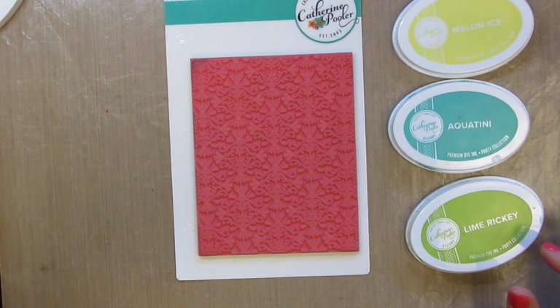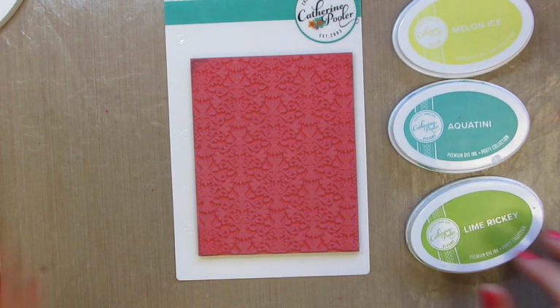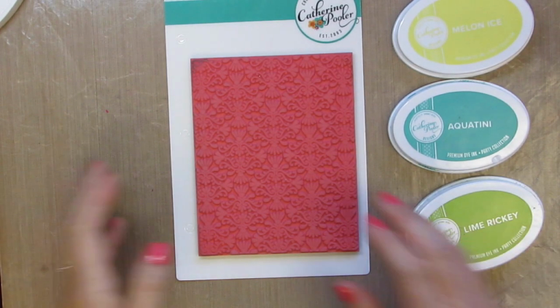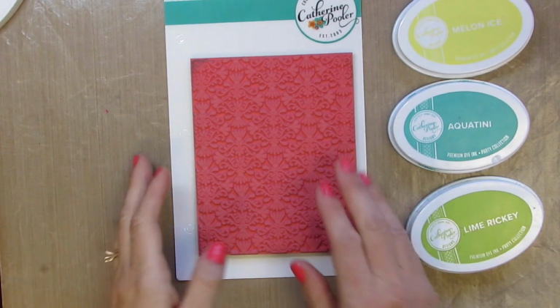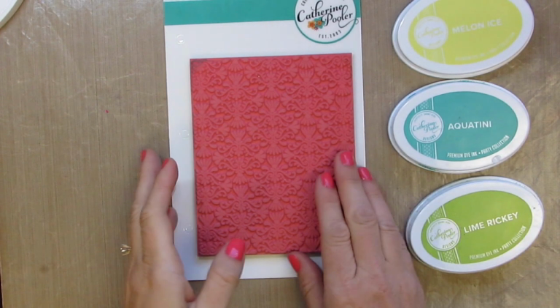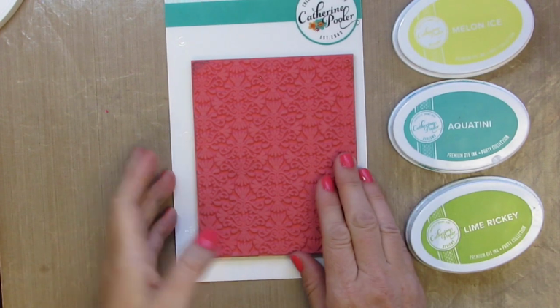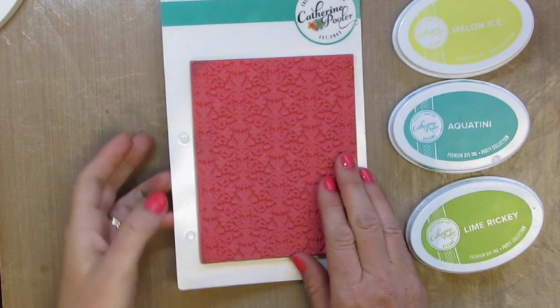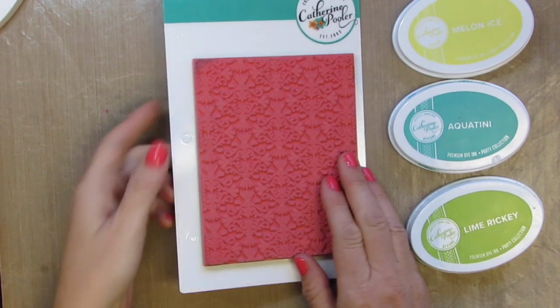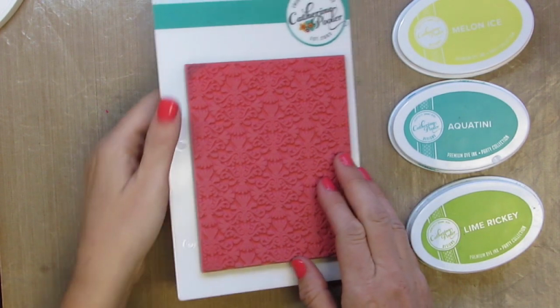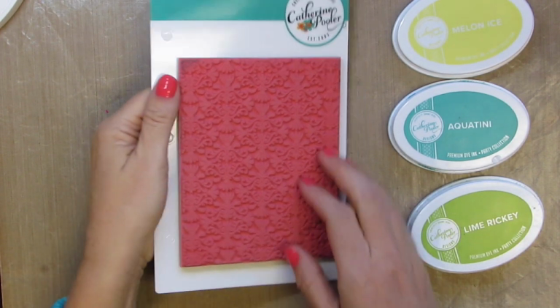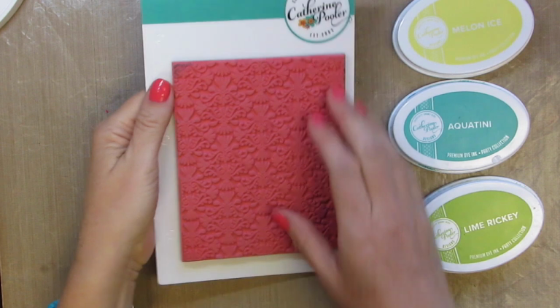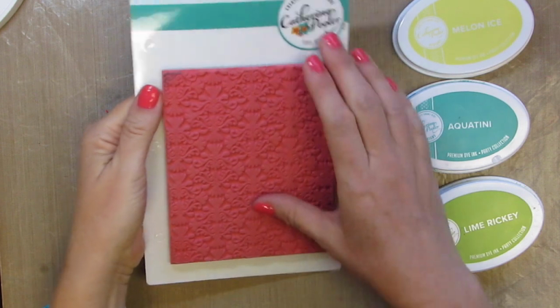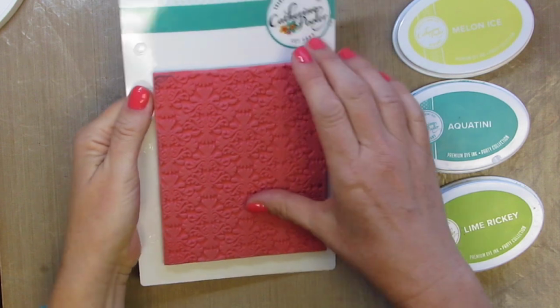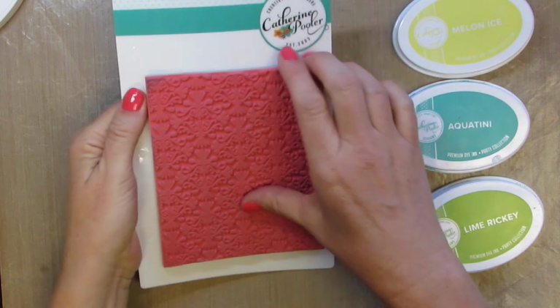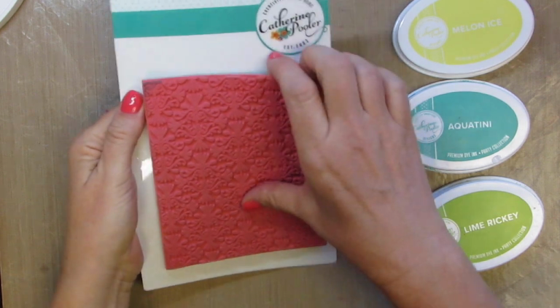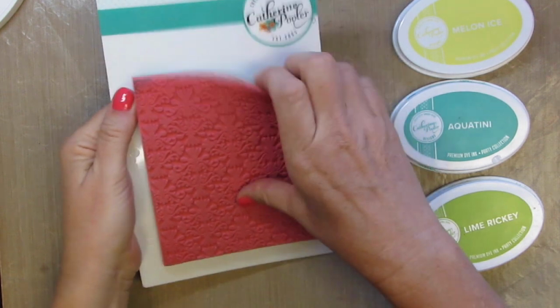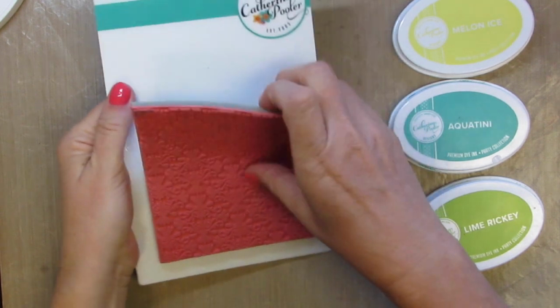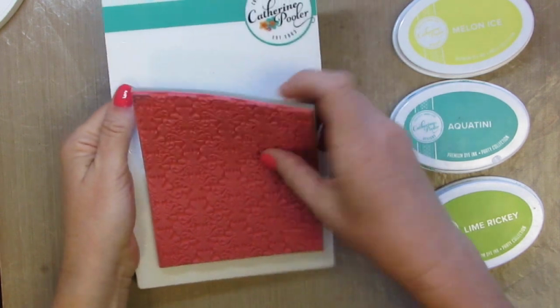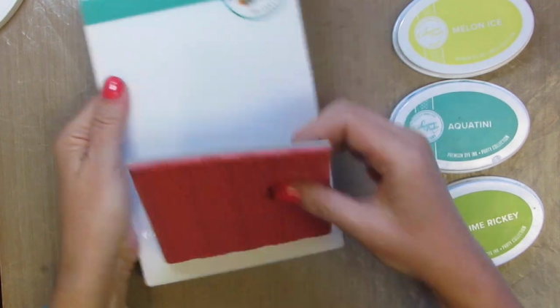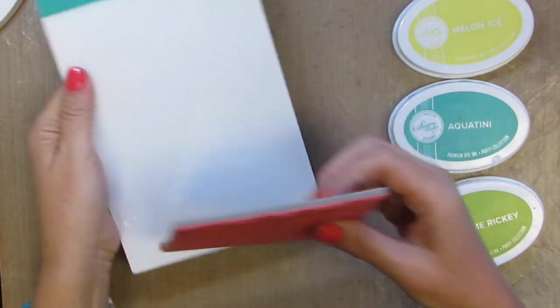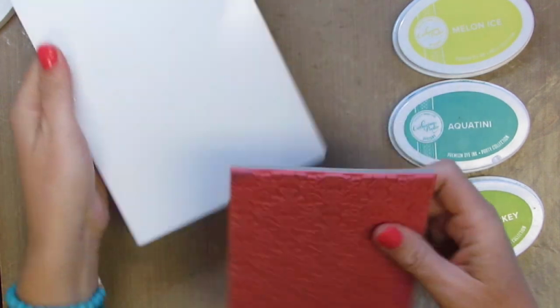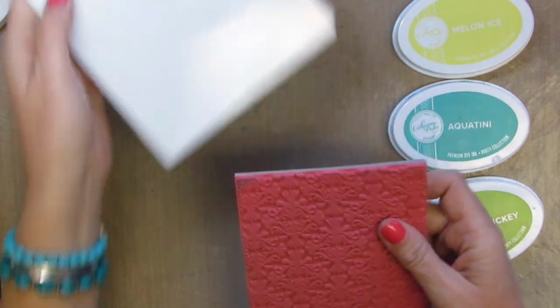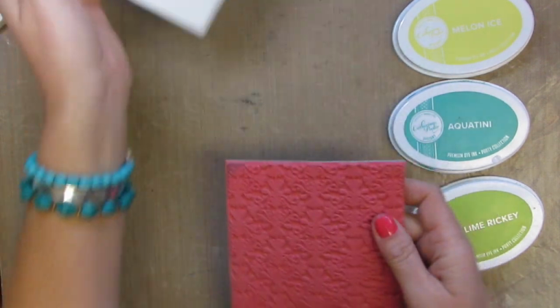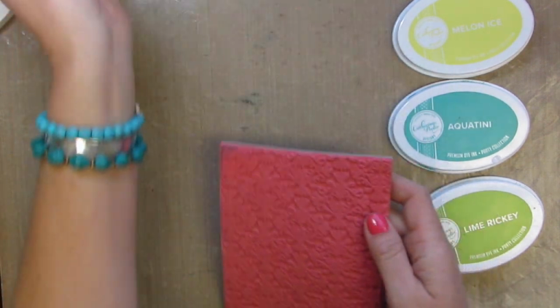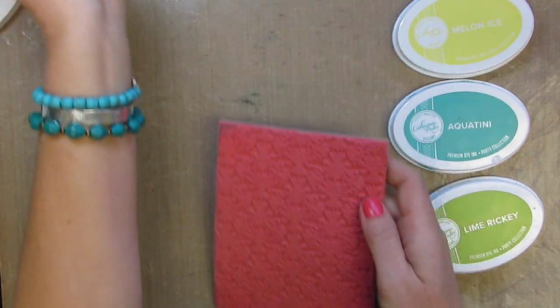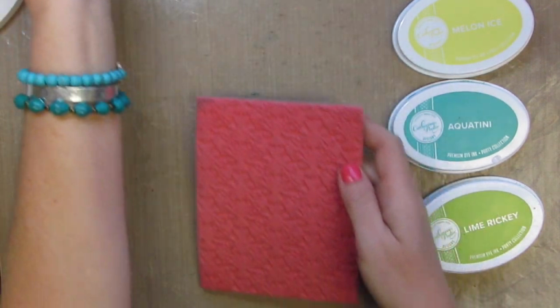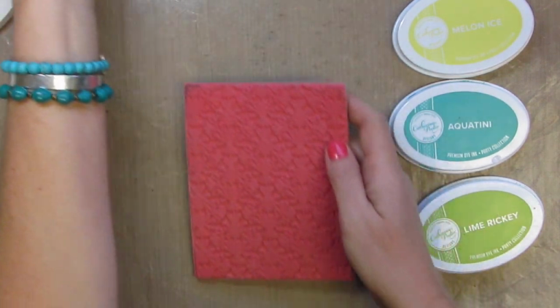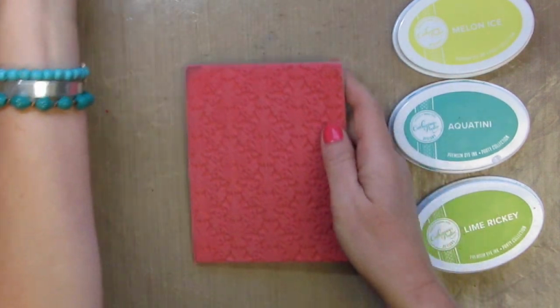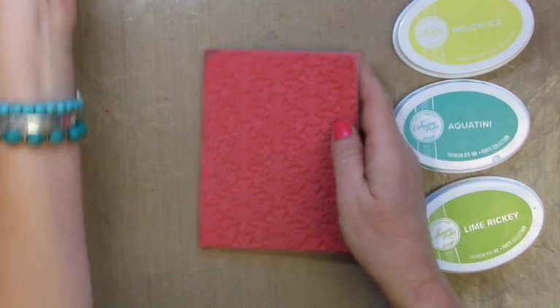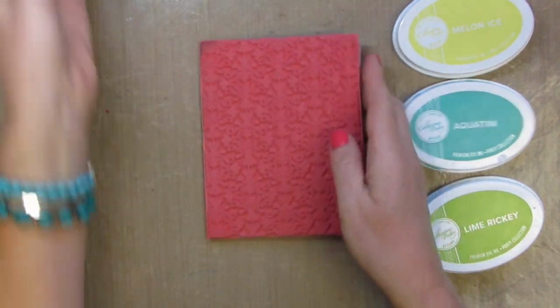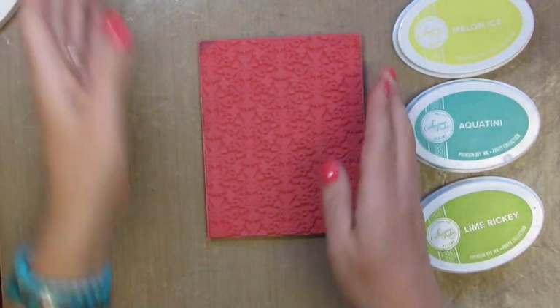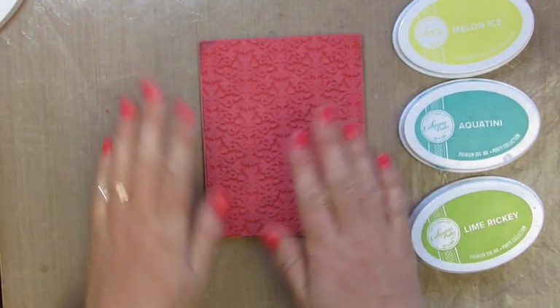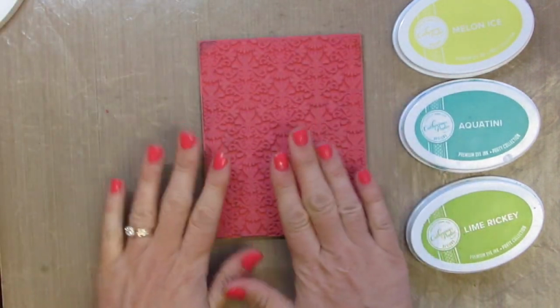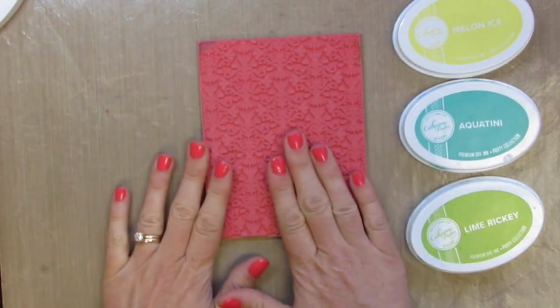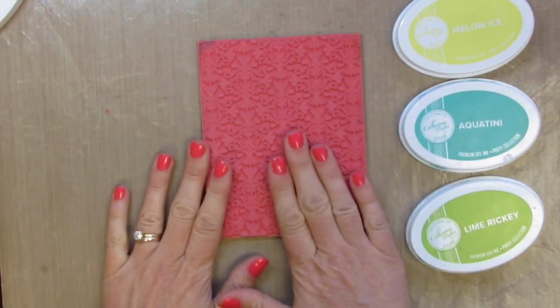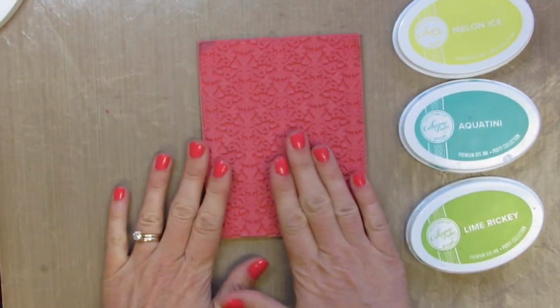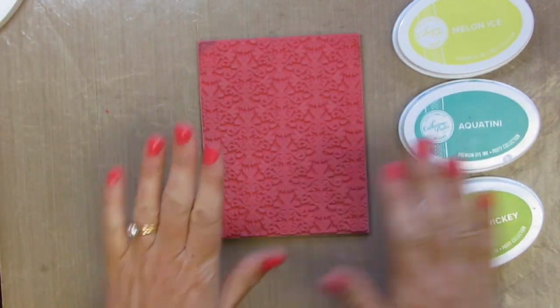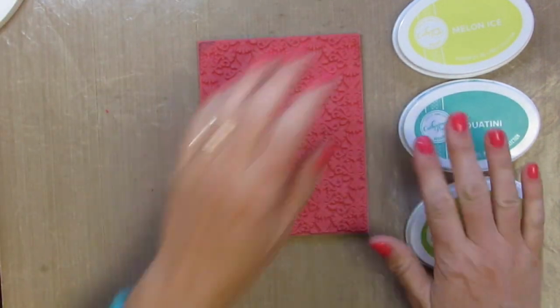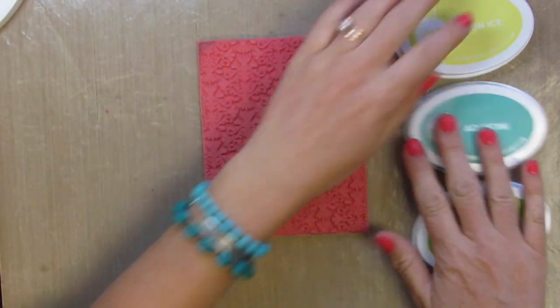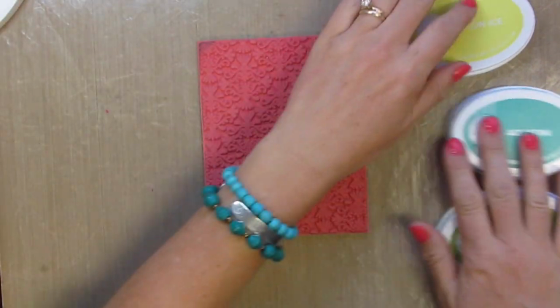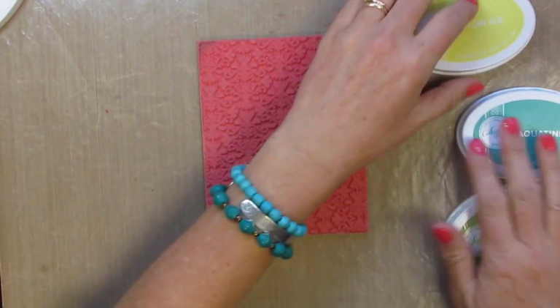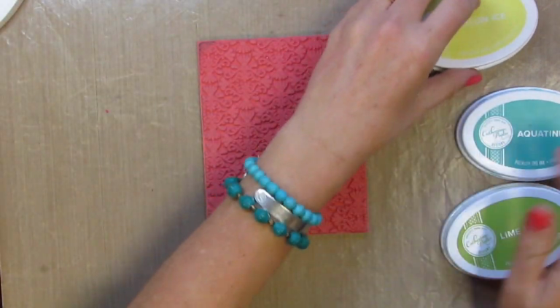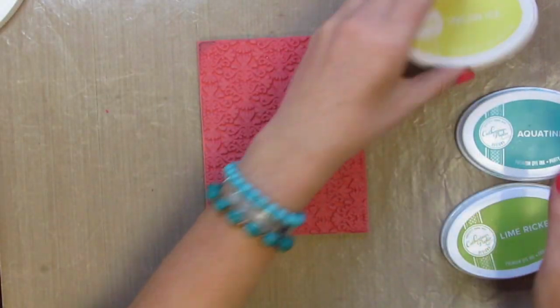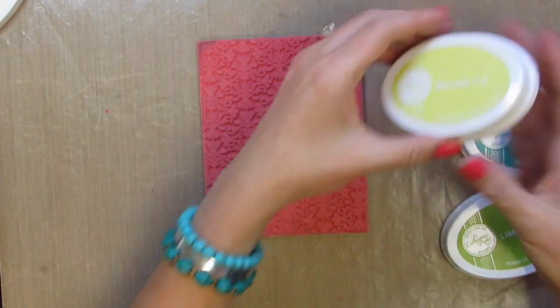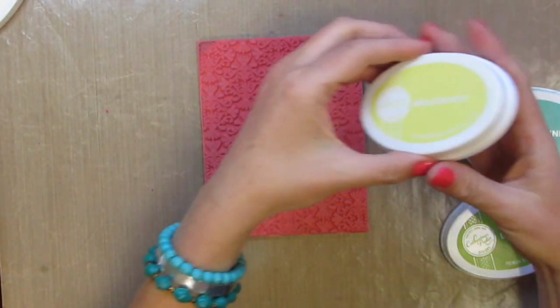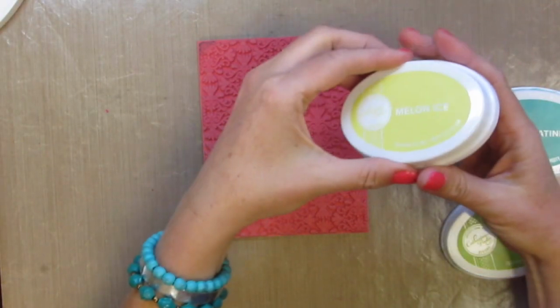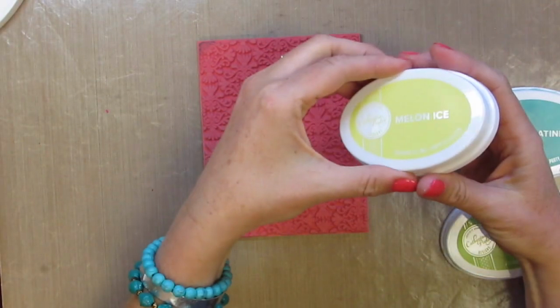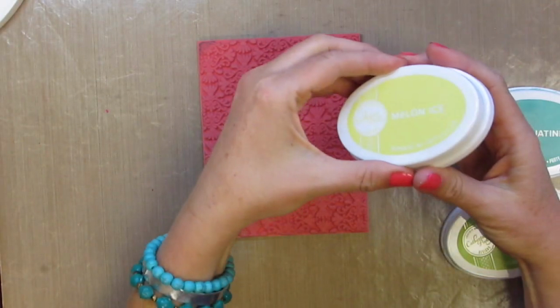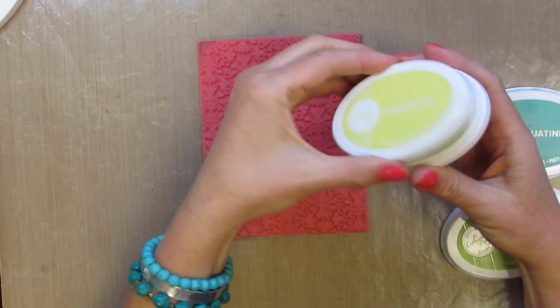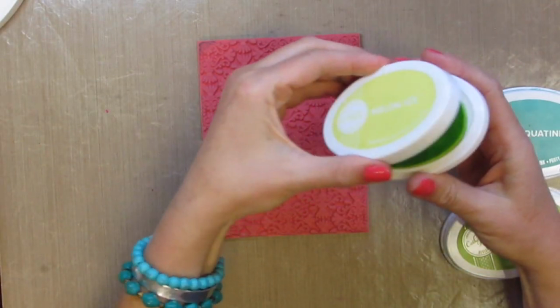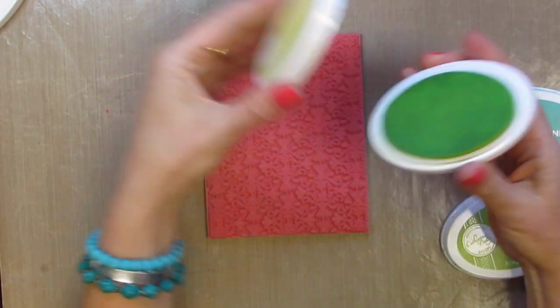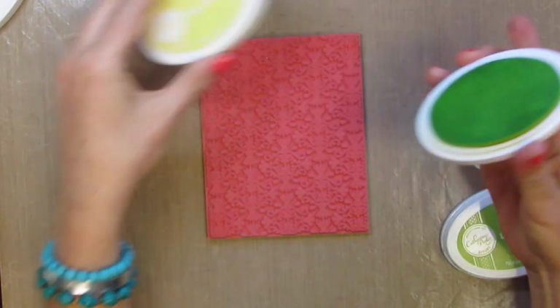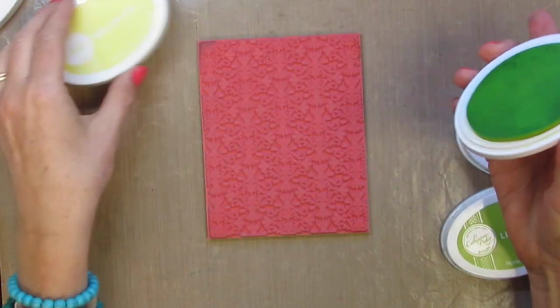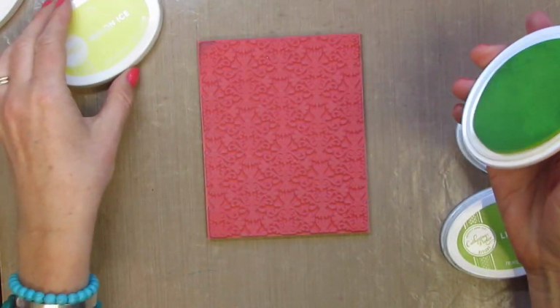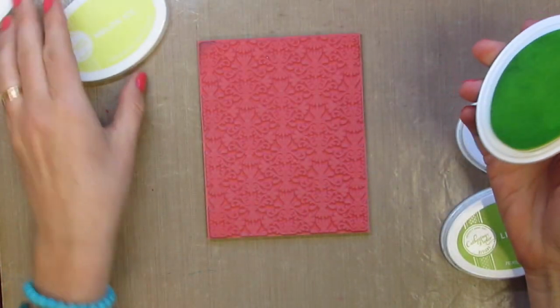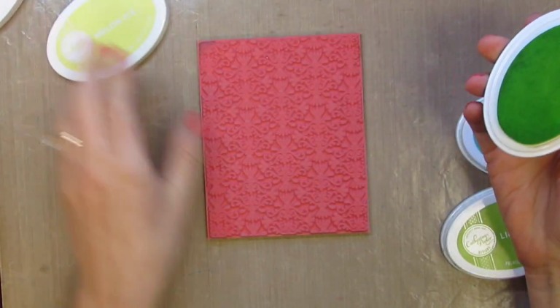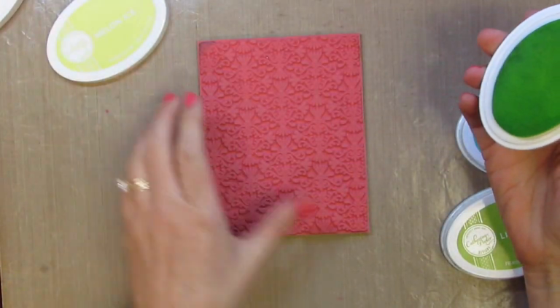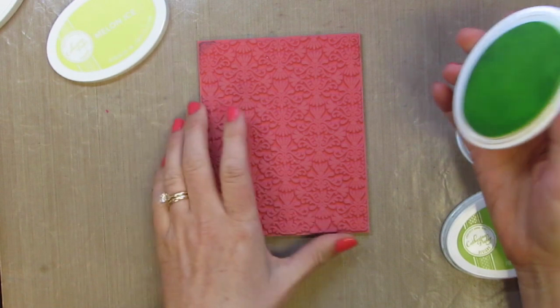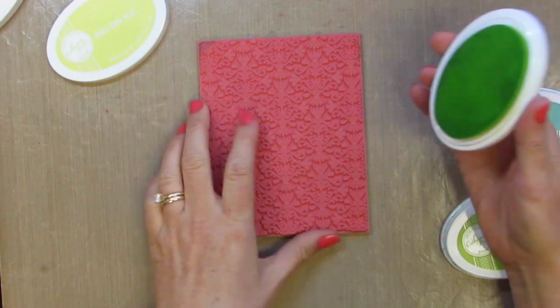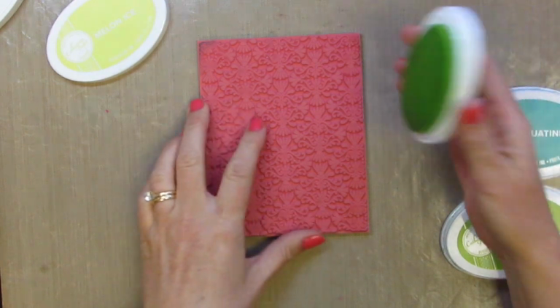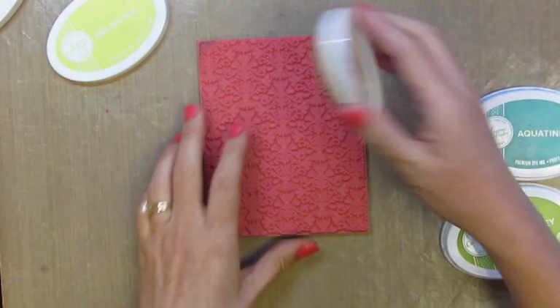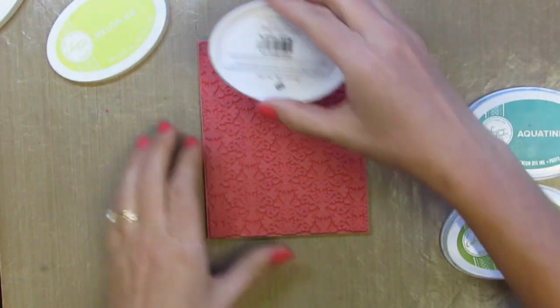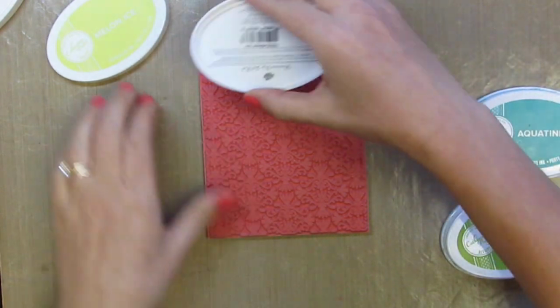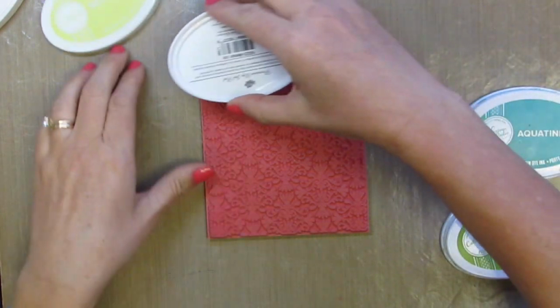For Tata's card, I'm going to use the Modern Damask stamp. It's a large background stamp and I'm going to use a couple different colors of ink.